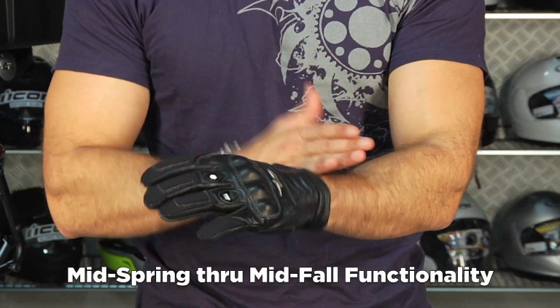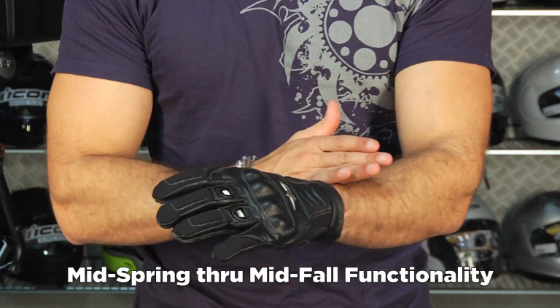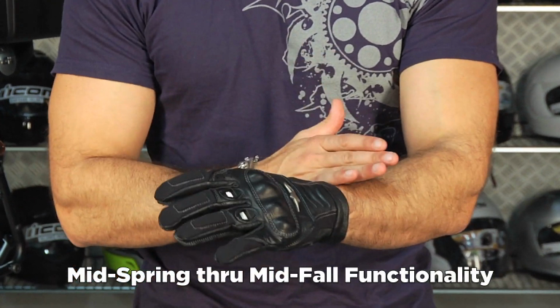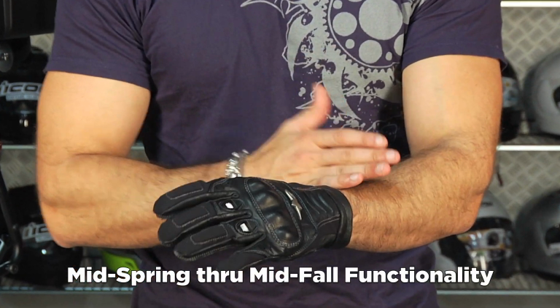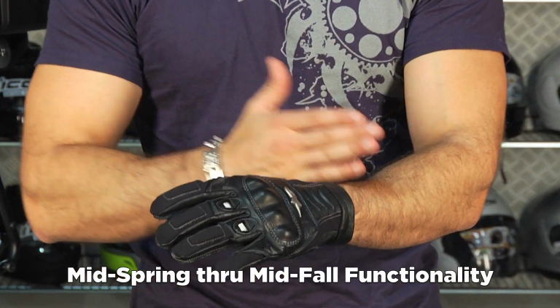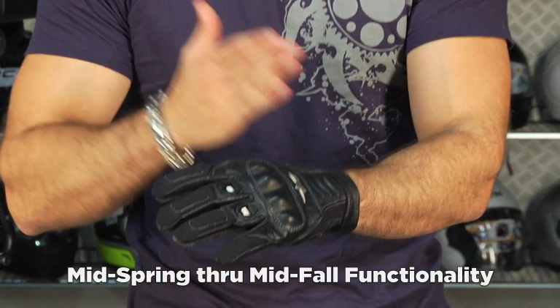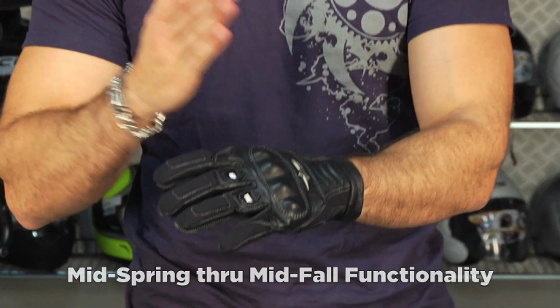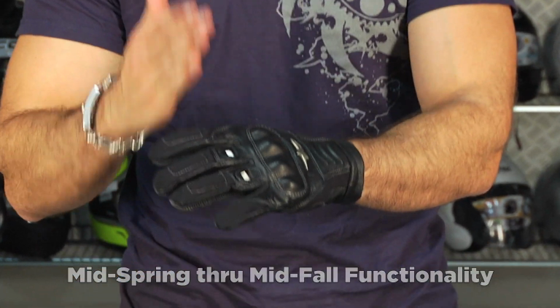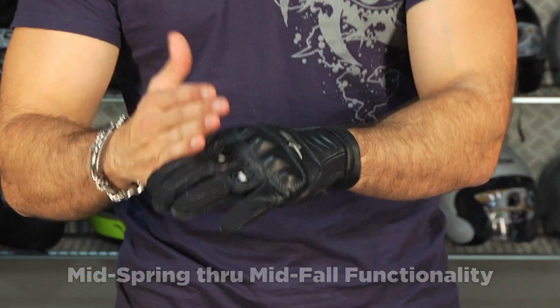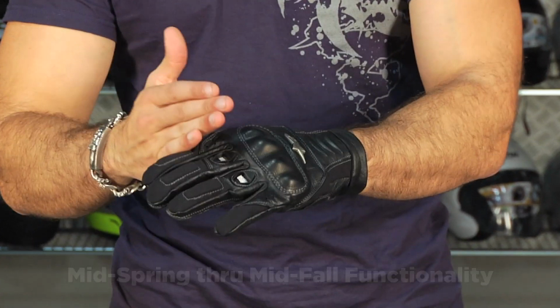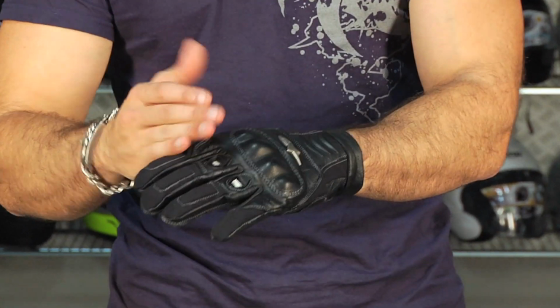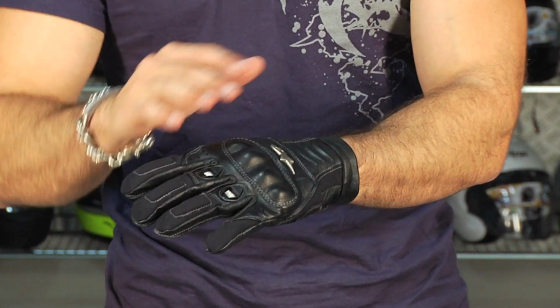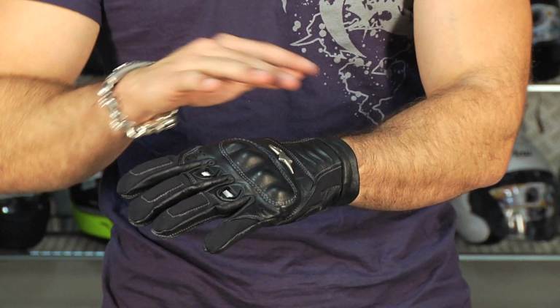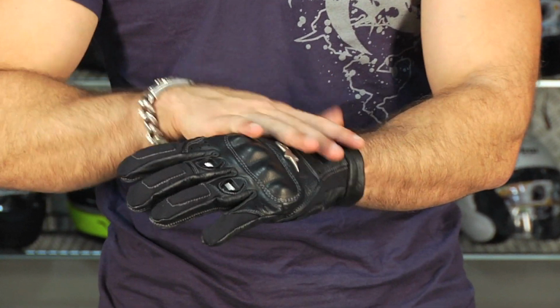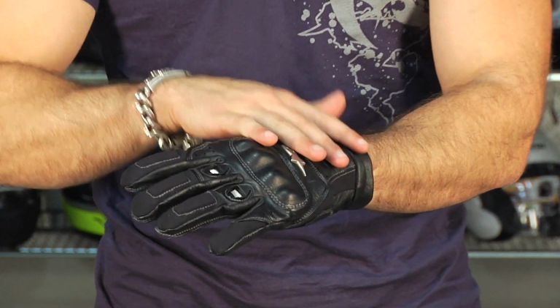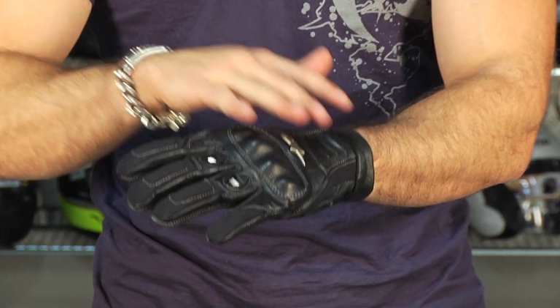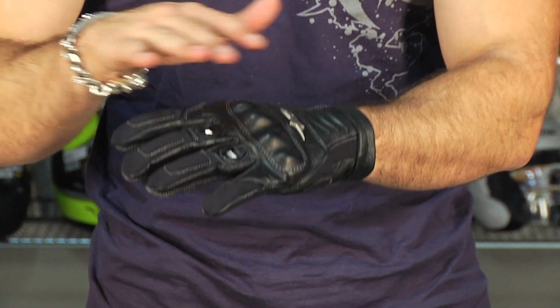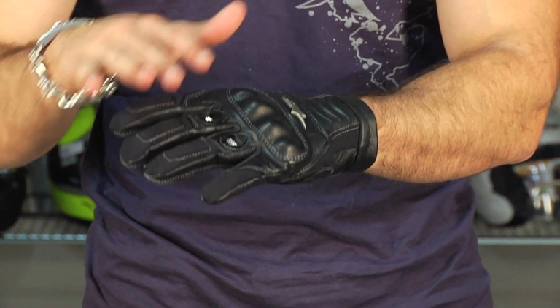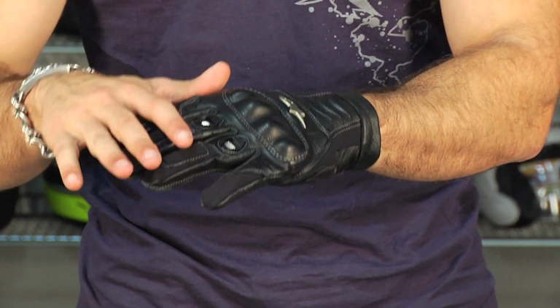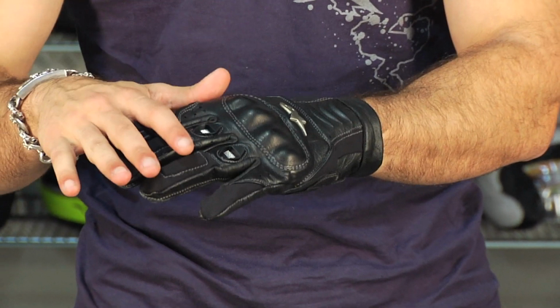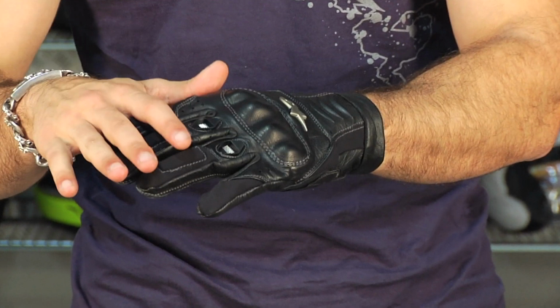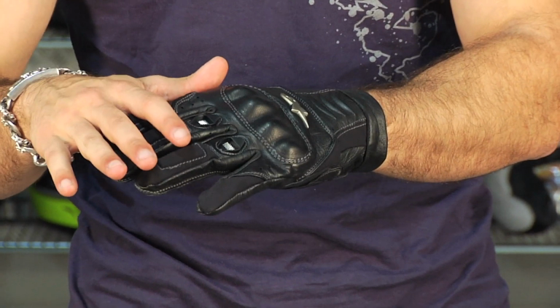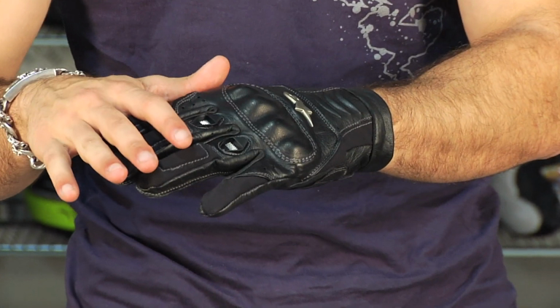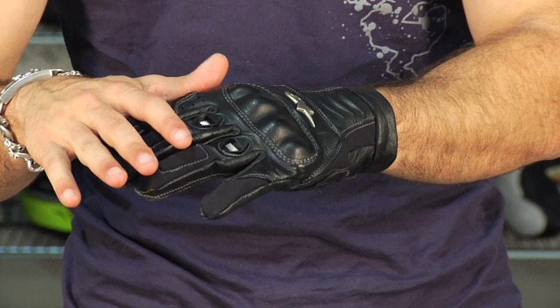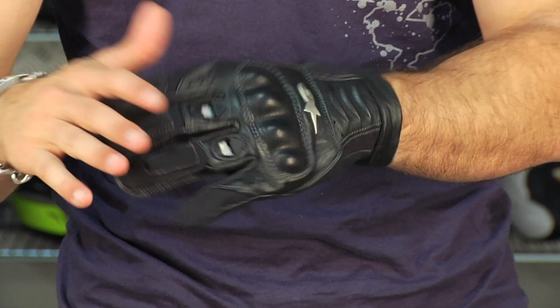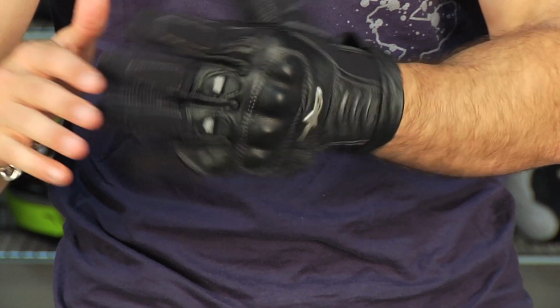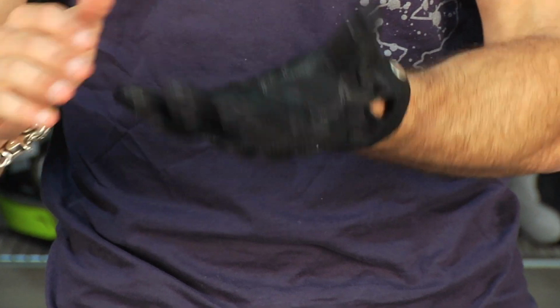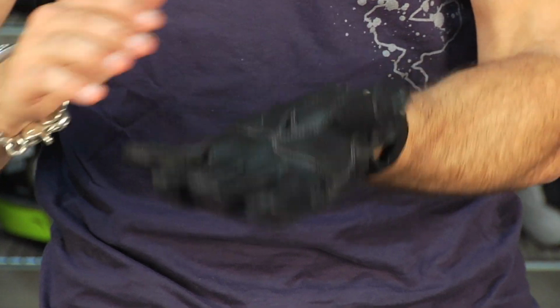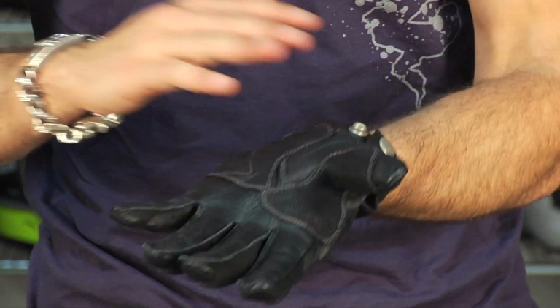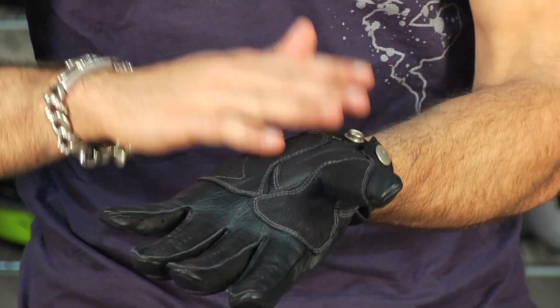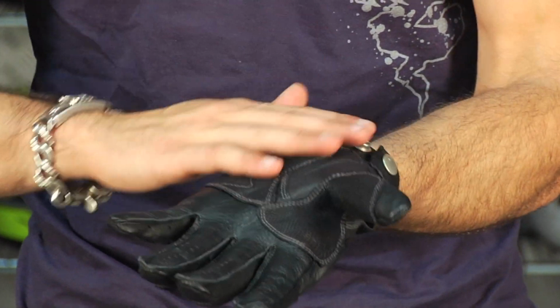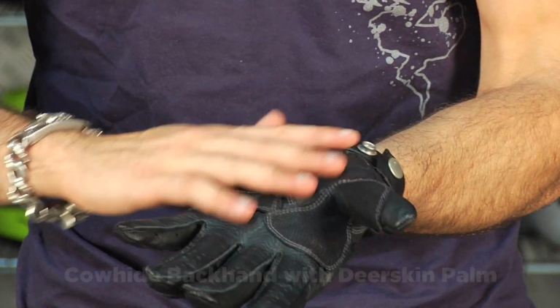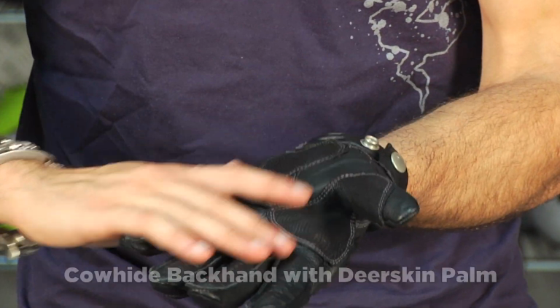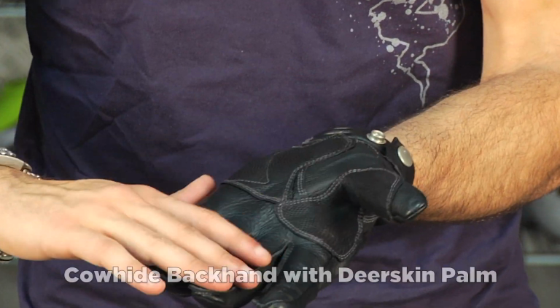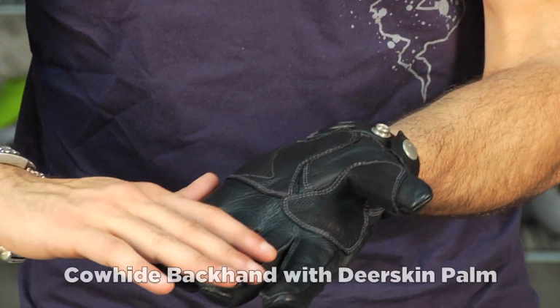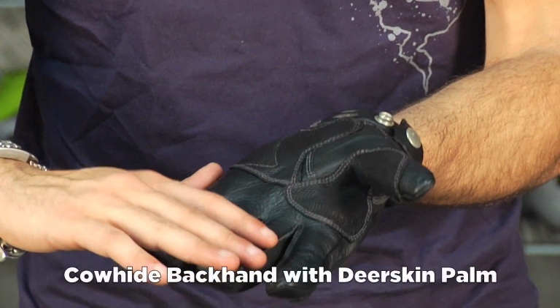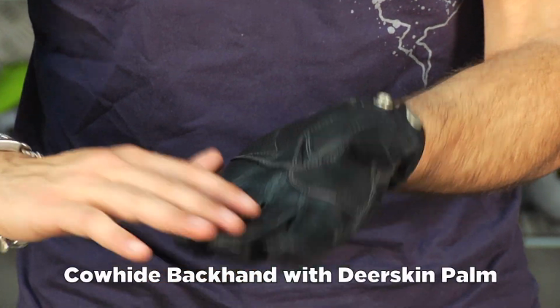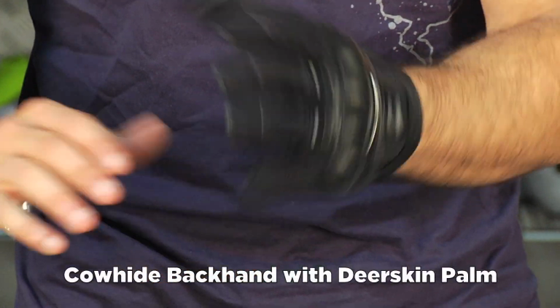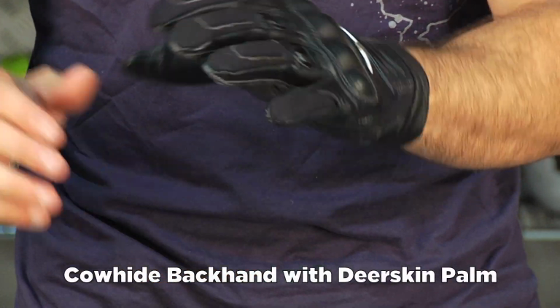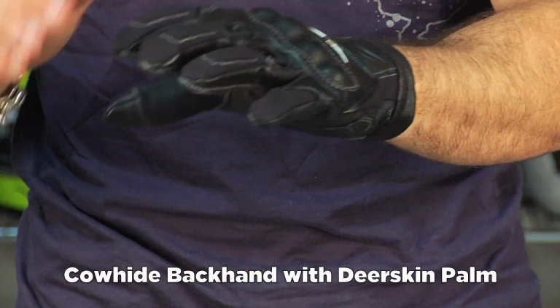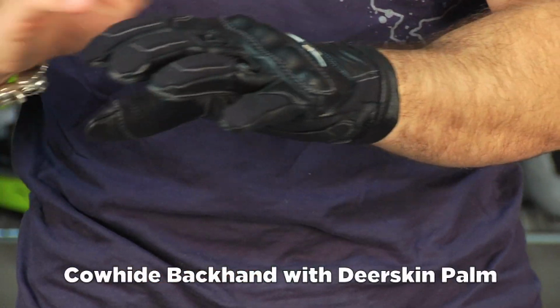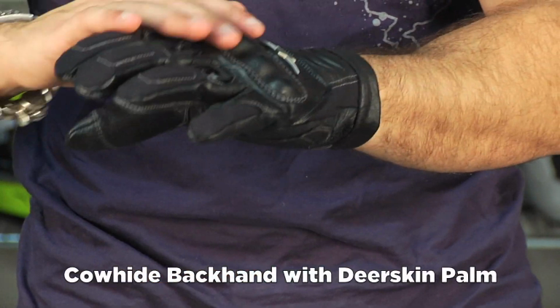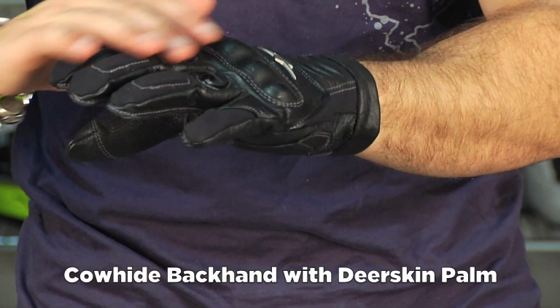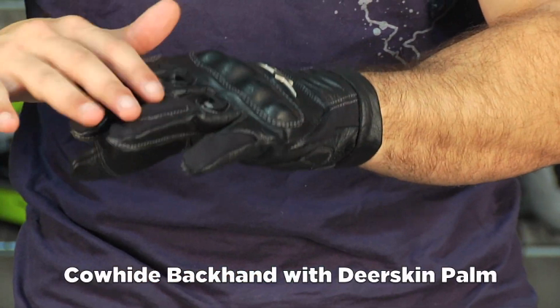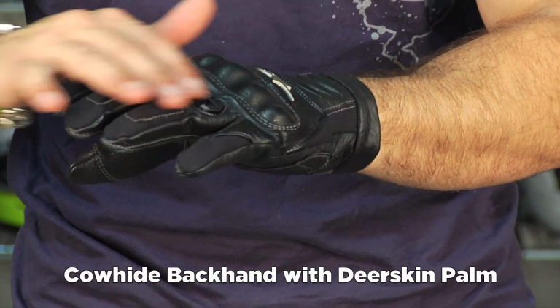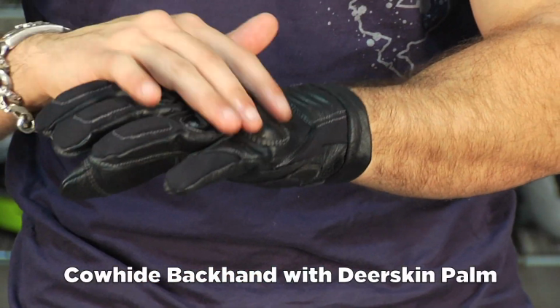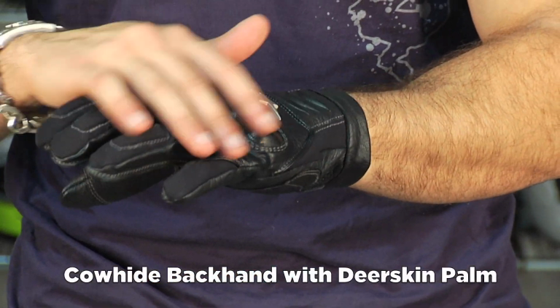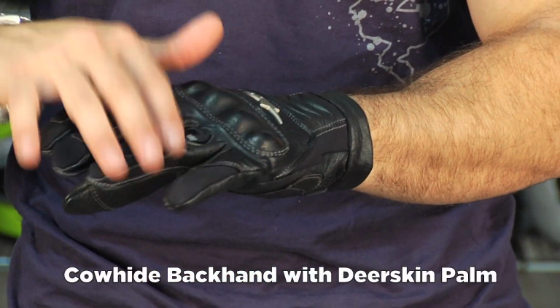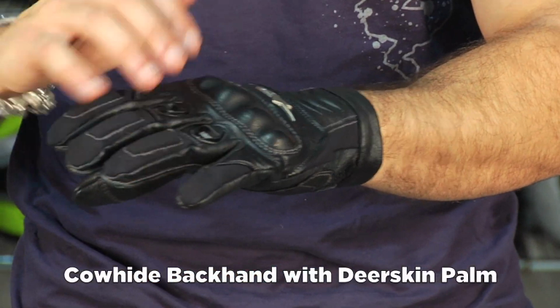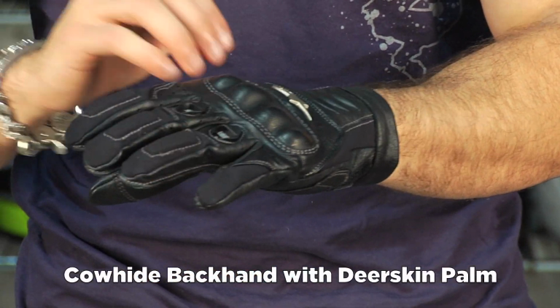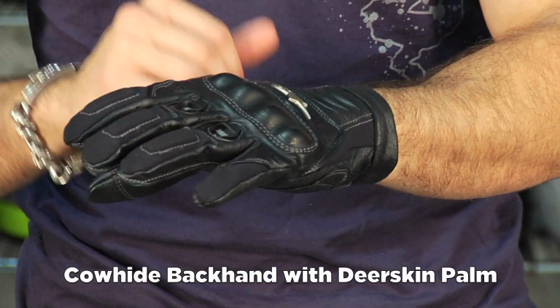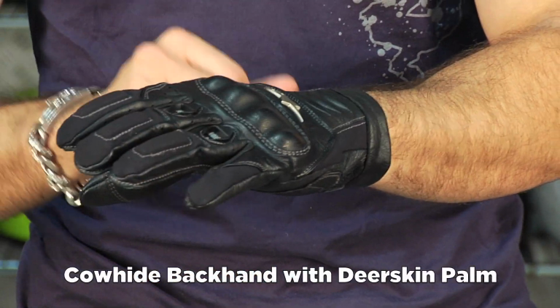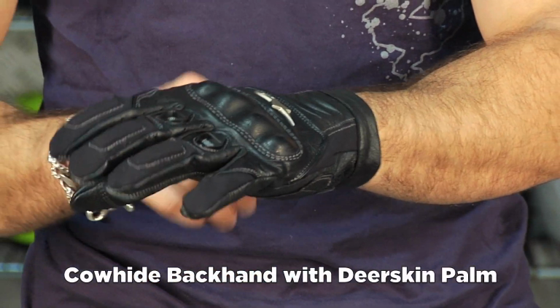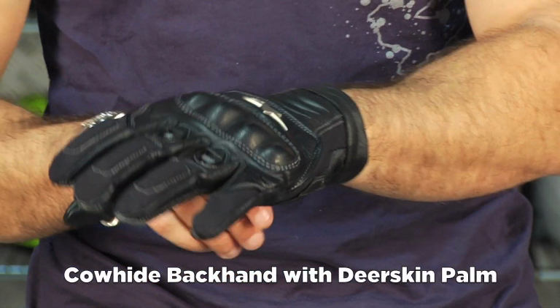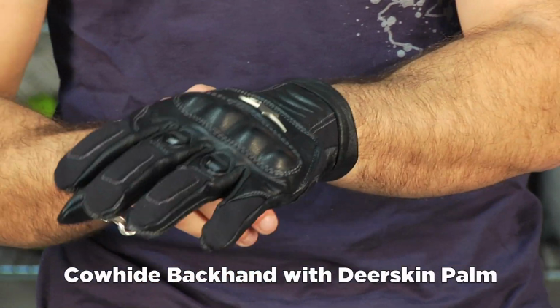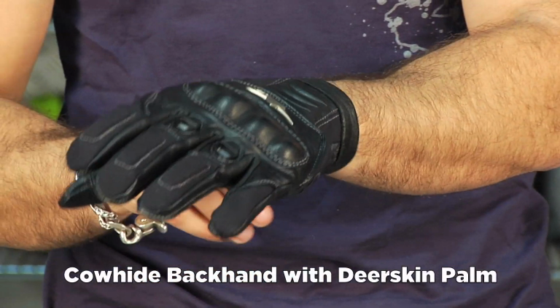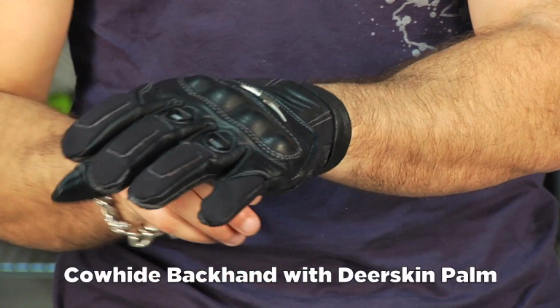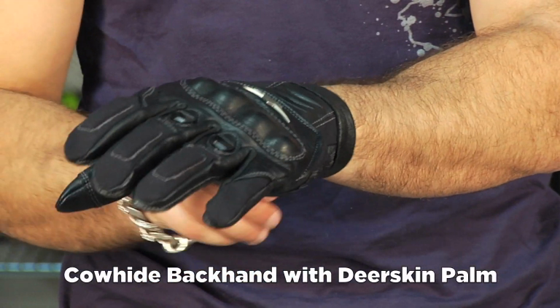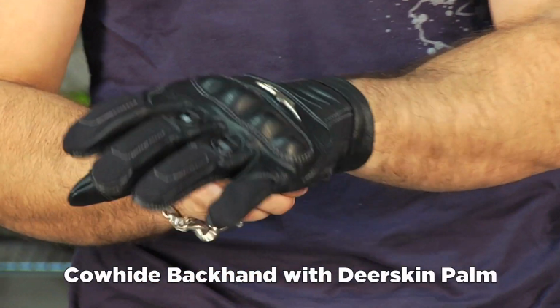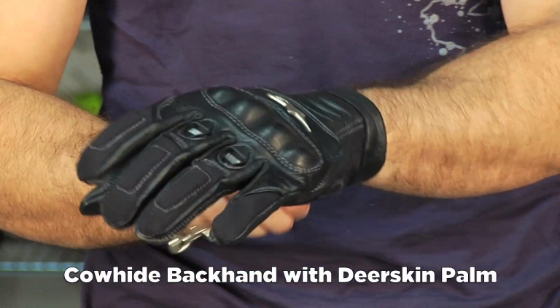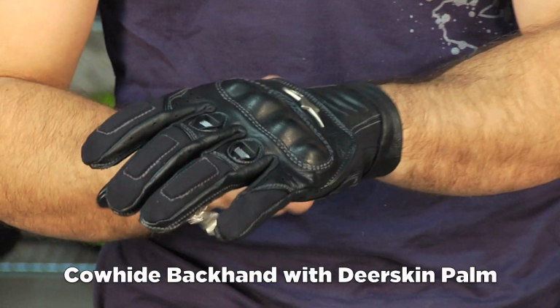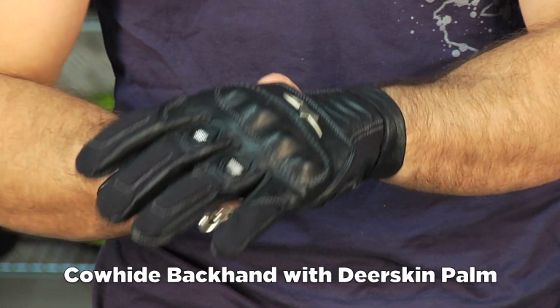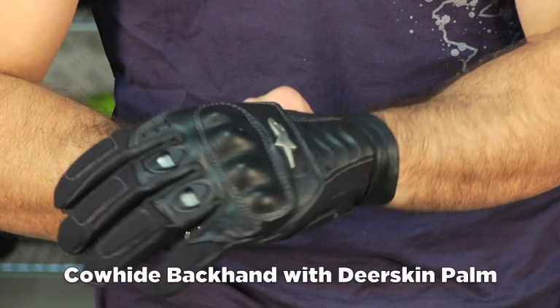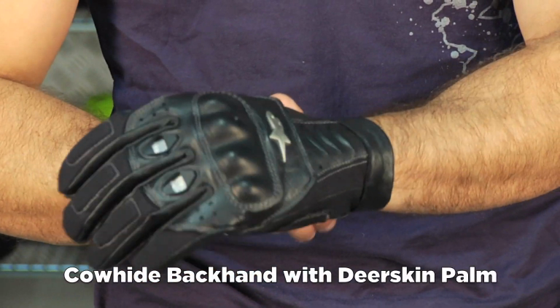It's short cuff, it's stealth, it's a mix of cowhide, deer skin on the palm, and then some synthetic for stretch built in.